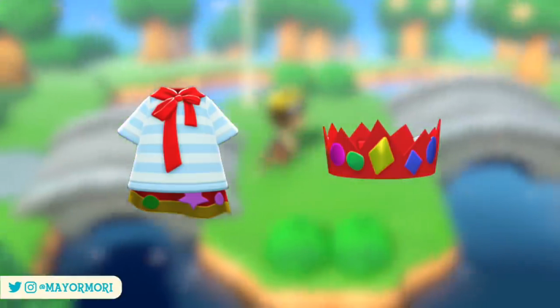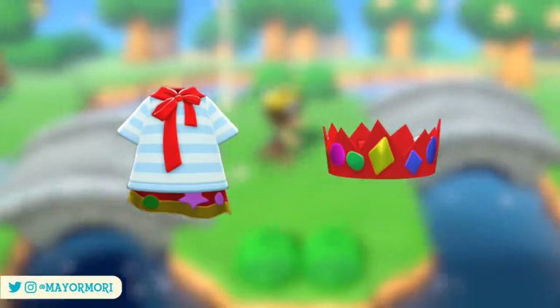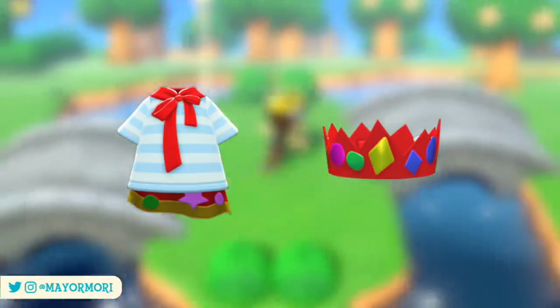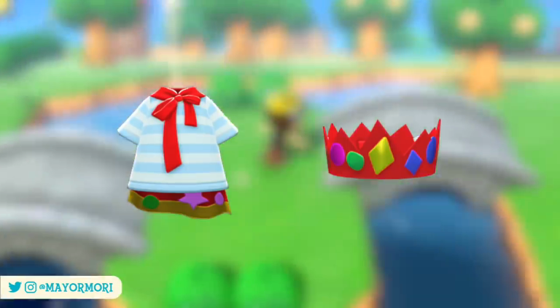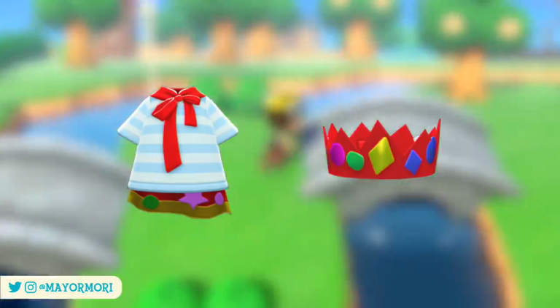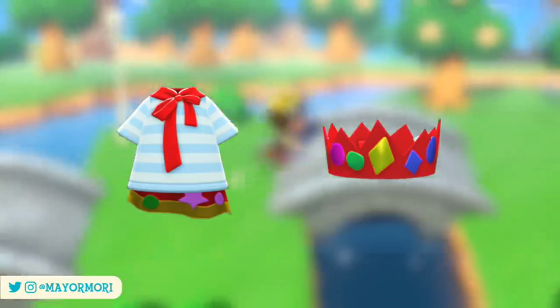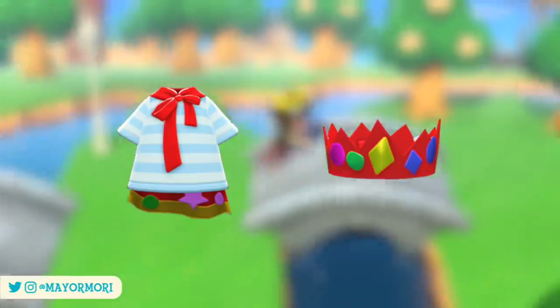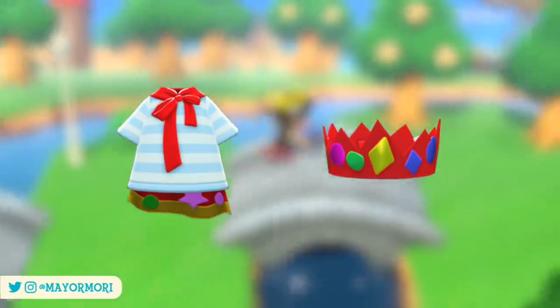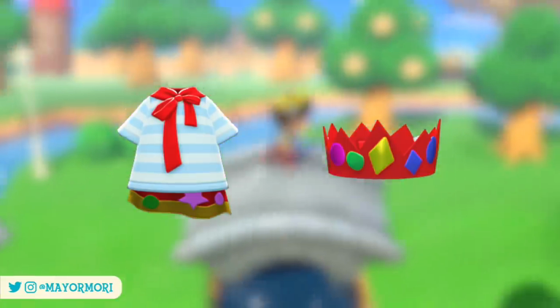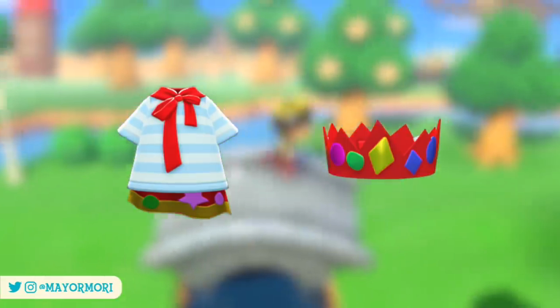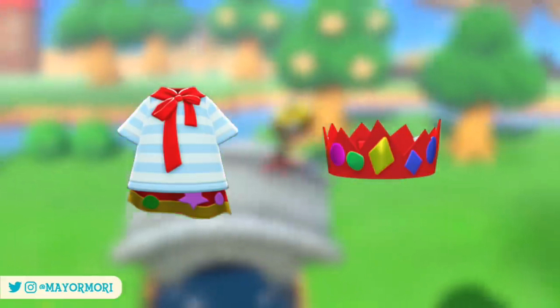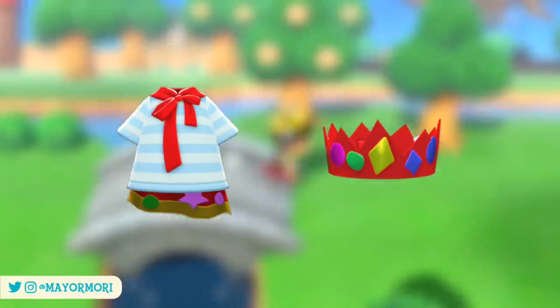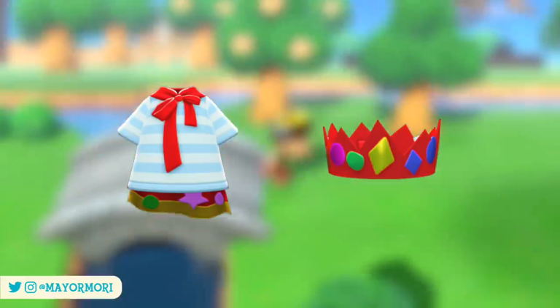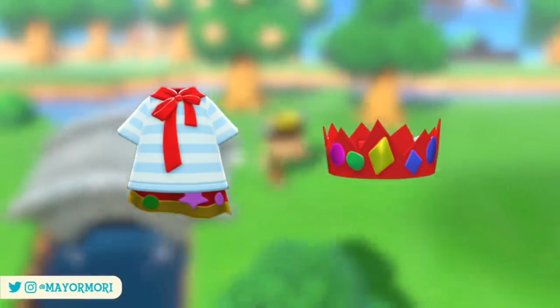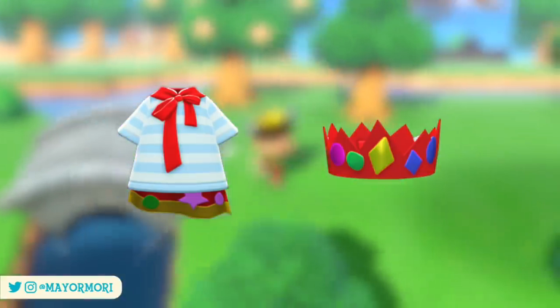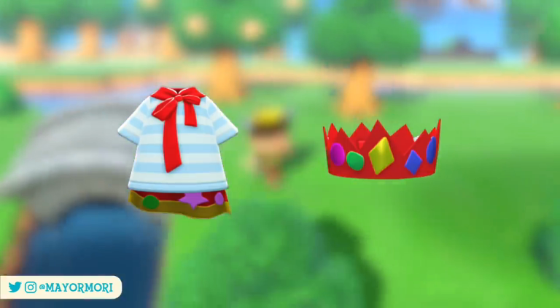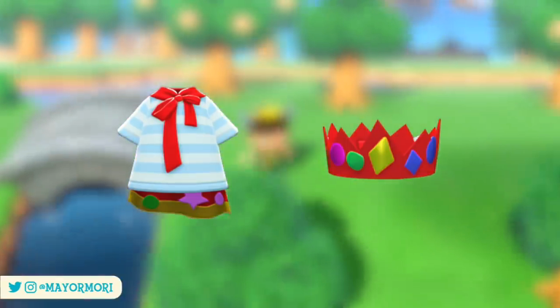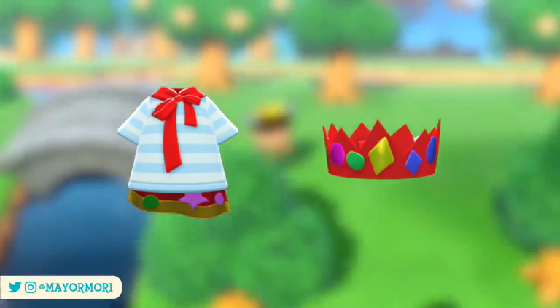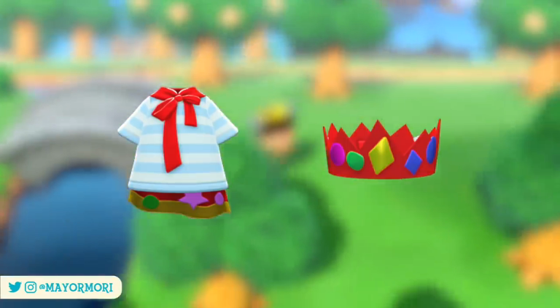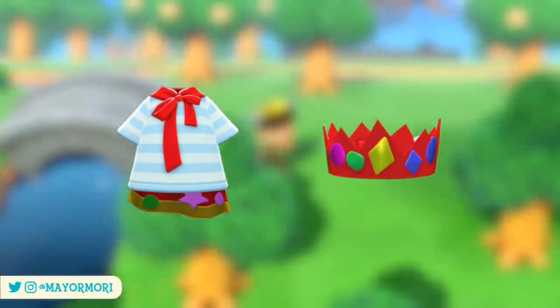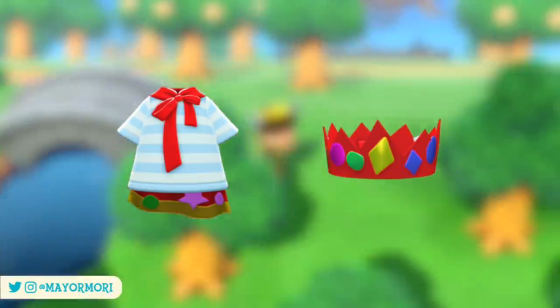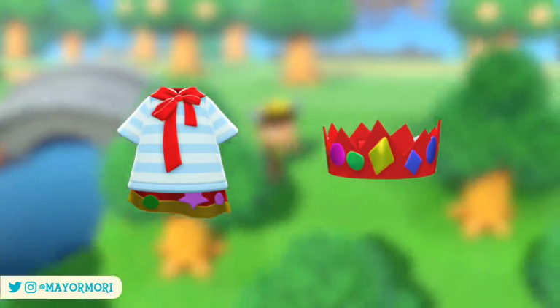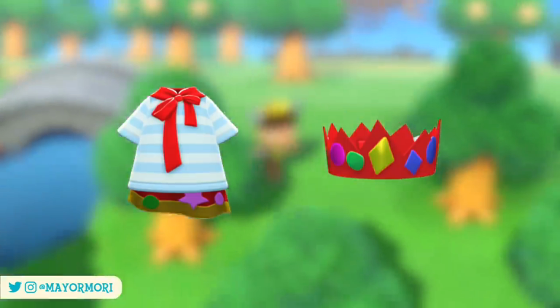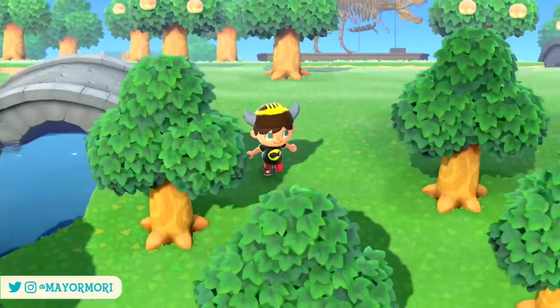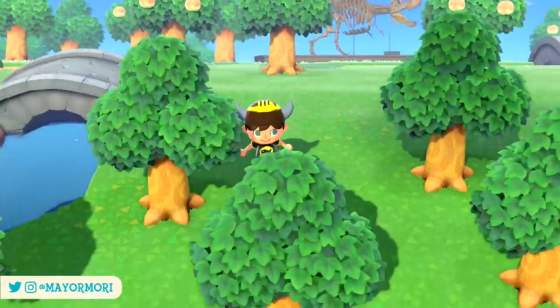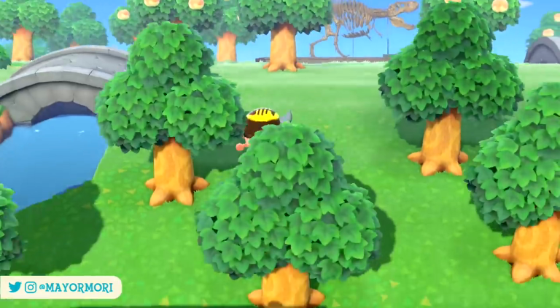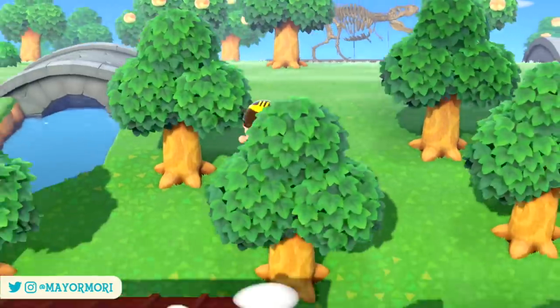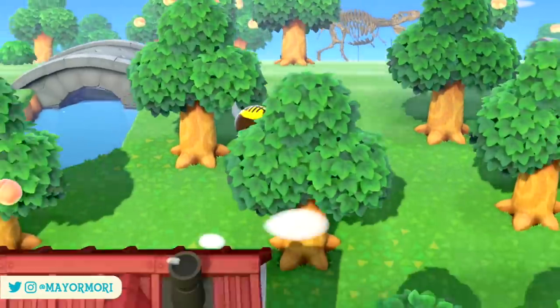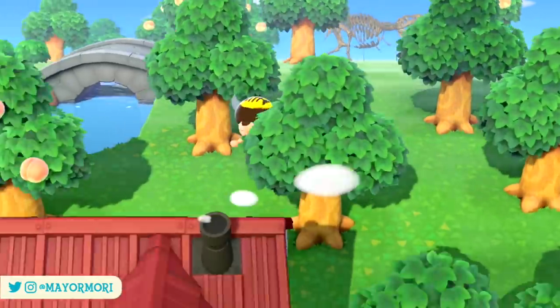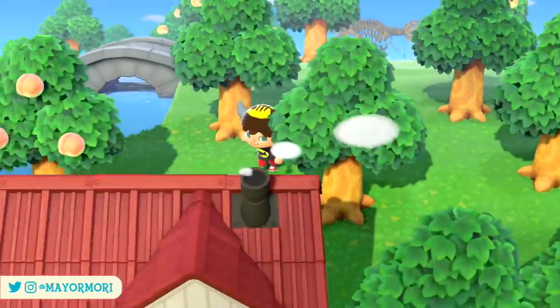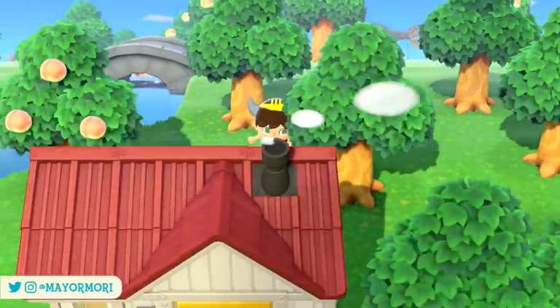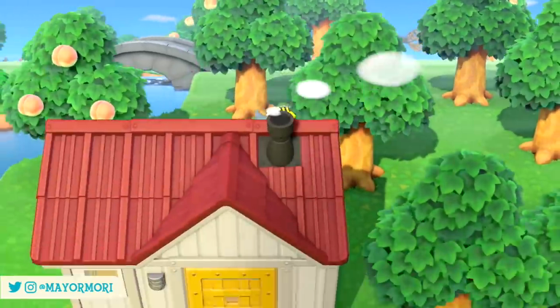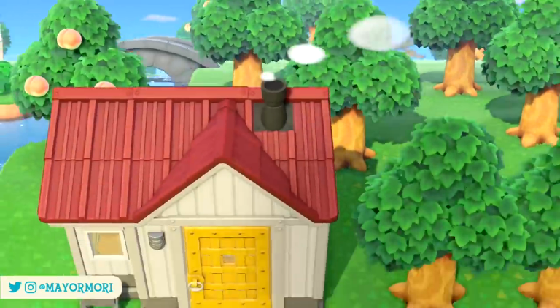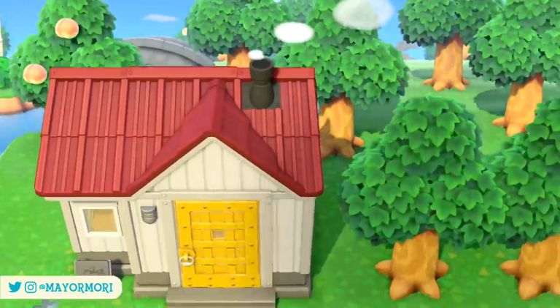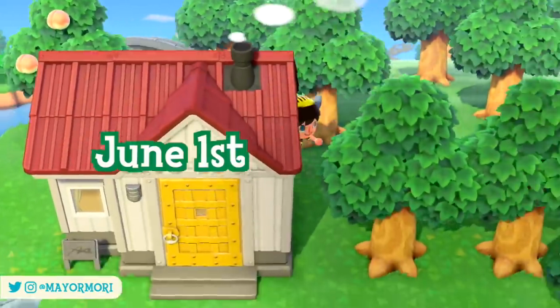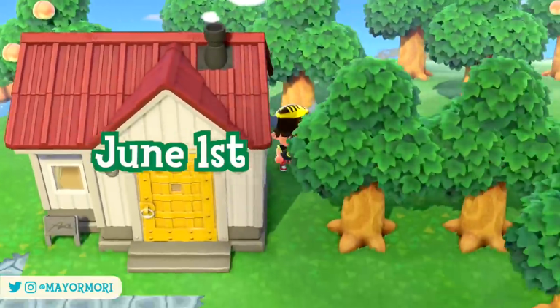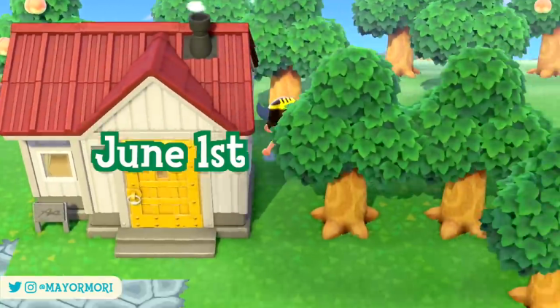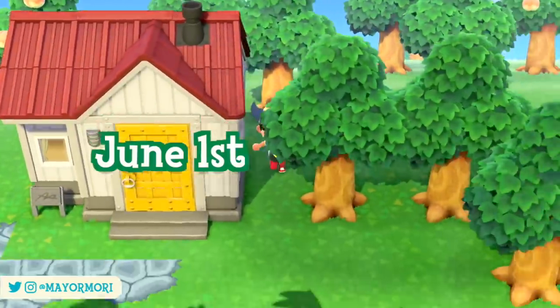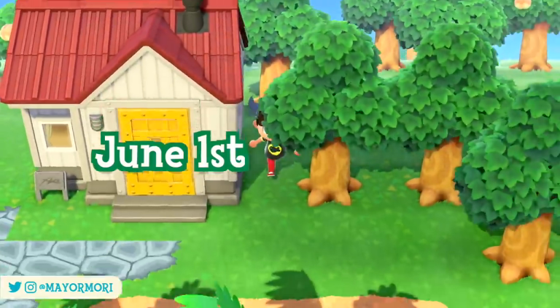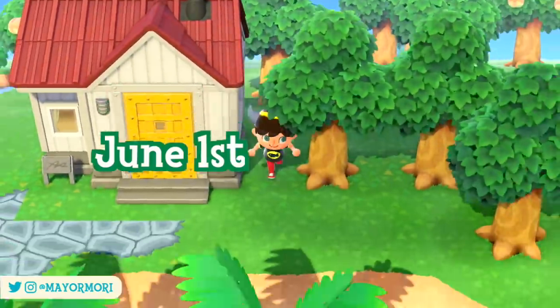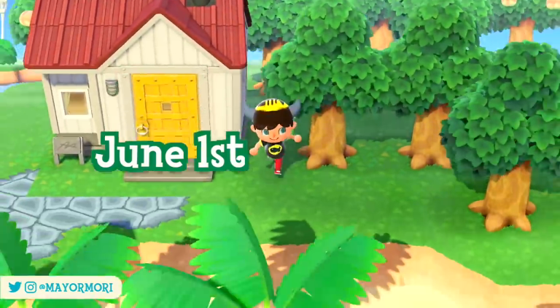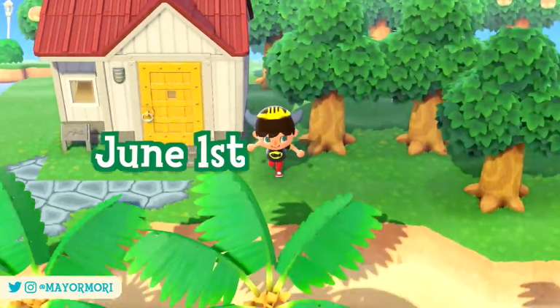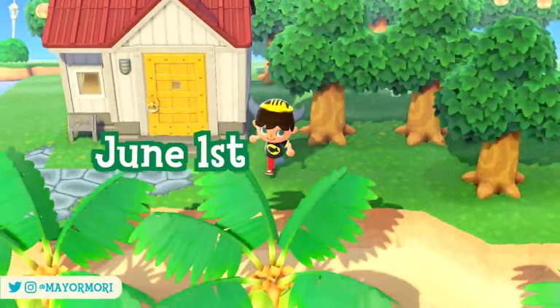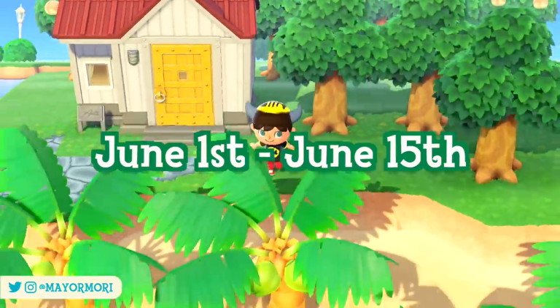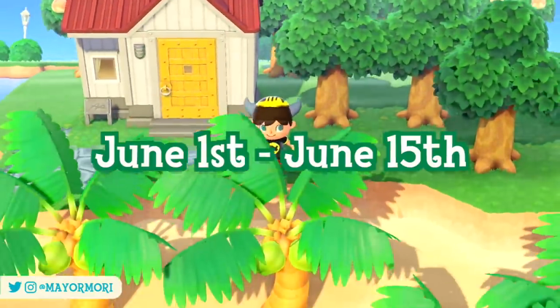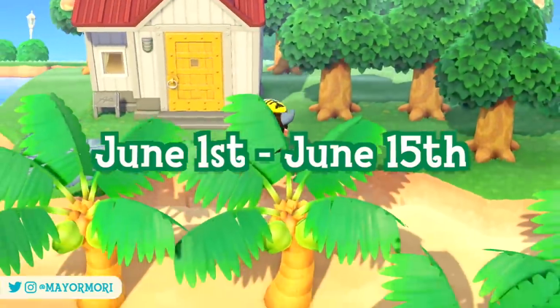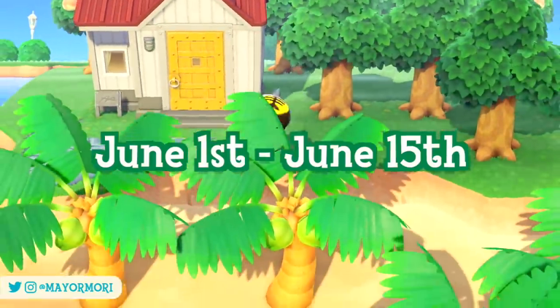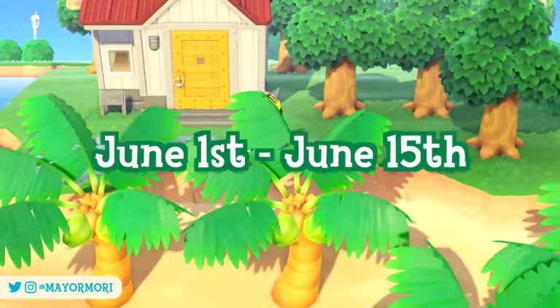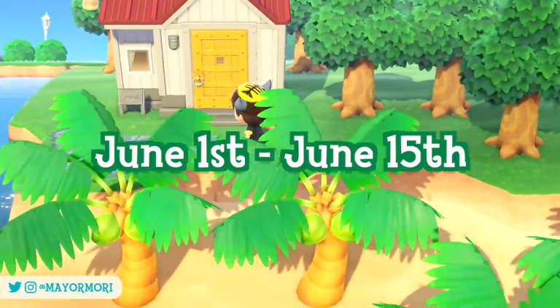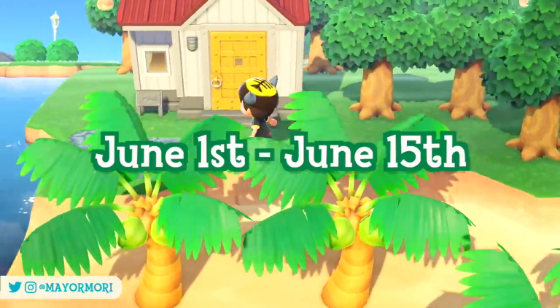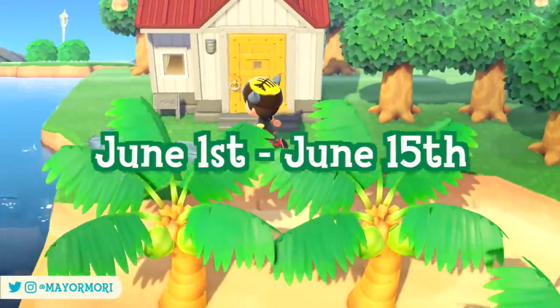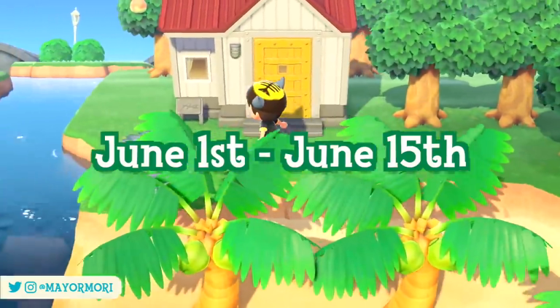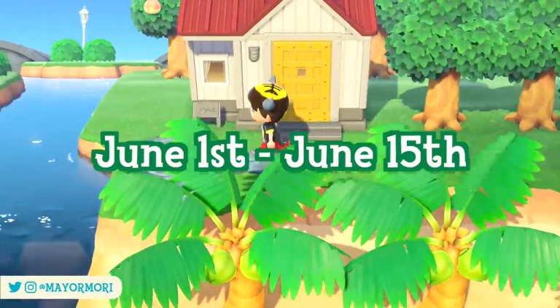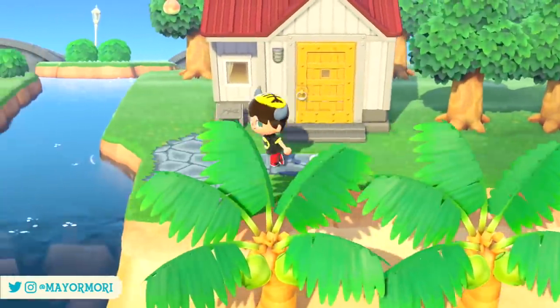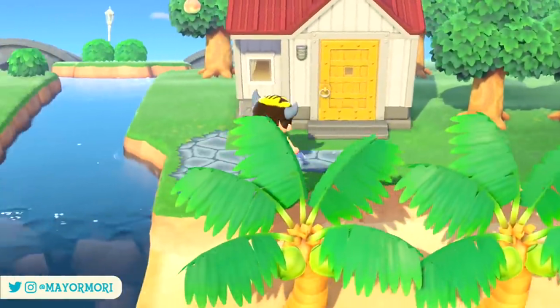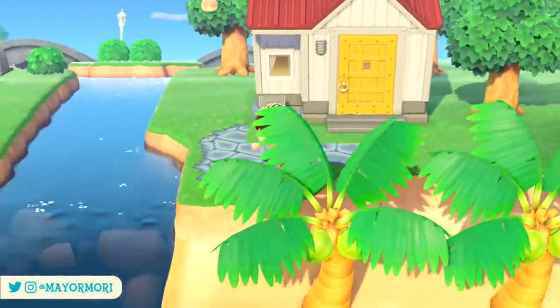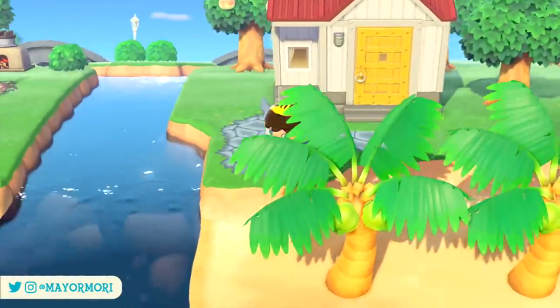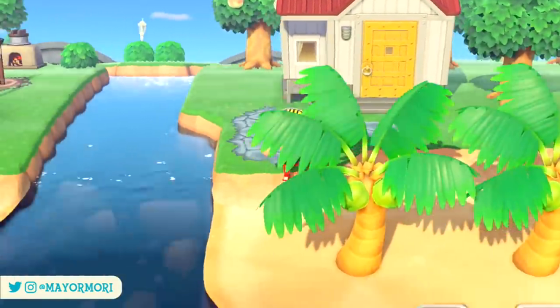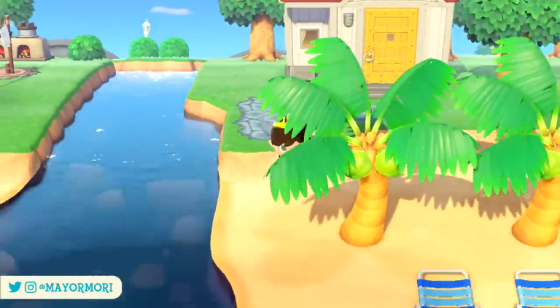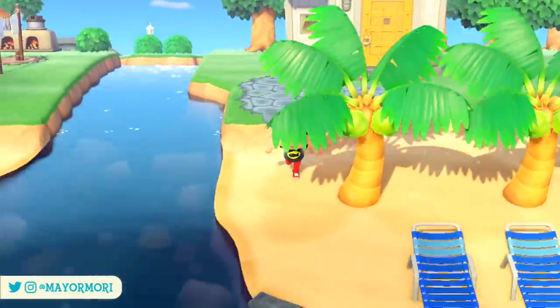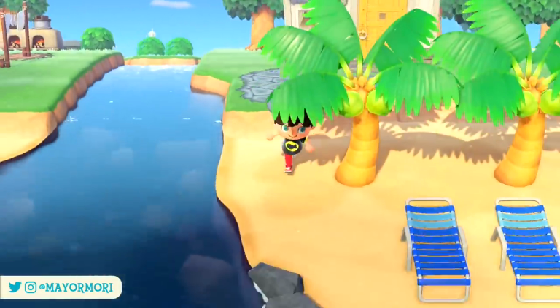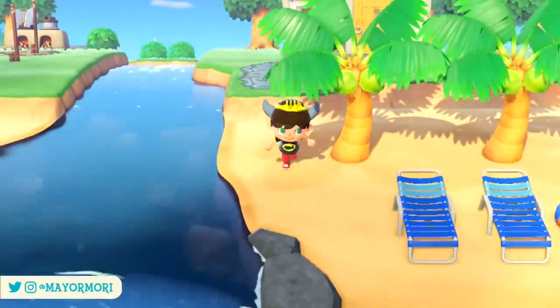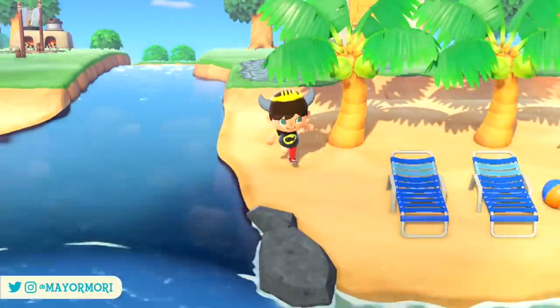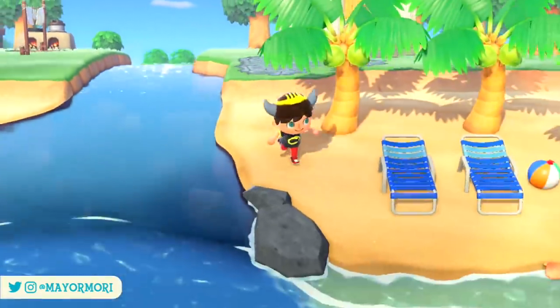The first celebration is International Children's Day which adds the Handmade Cape and Handmade Crown to the Nook Stop. These items were available last year but are available again from June 1st through to June 15th for anyone who missed them.